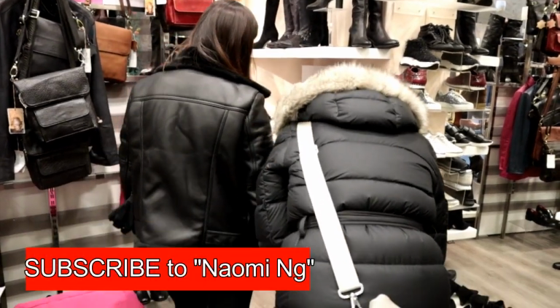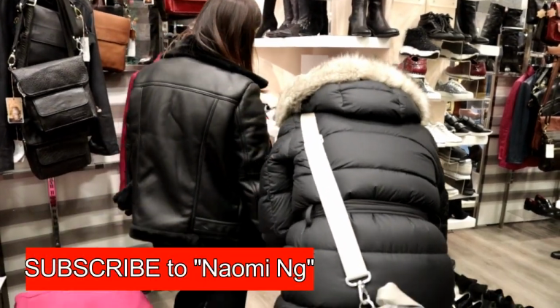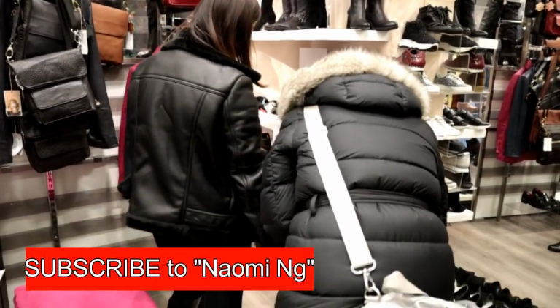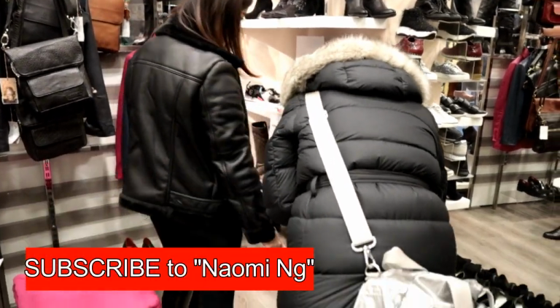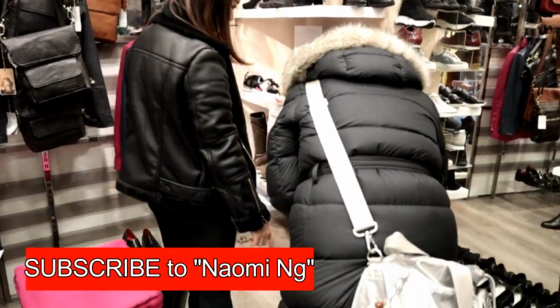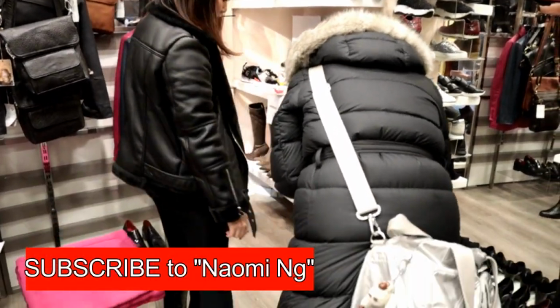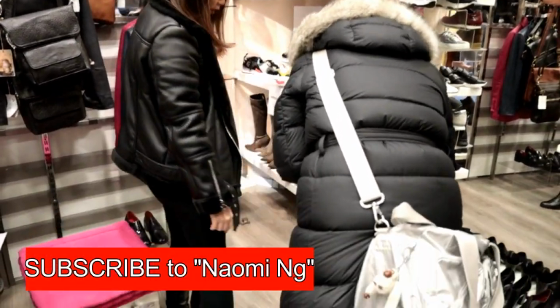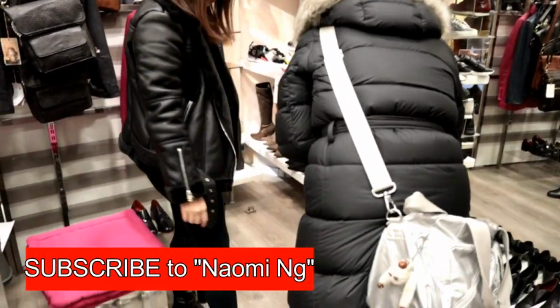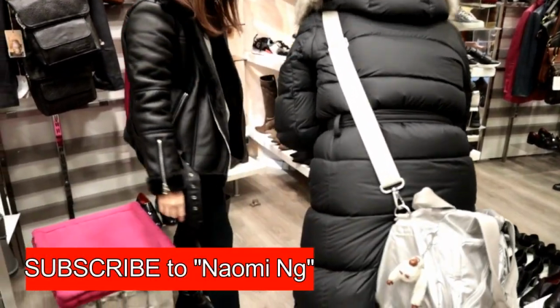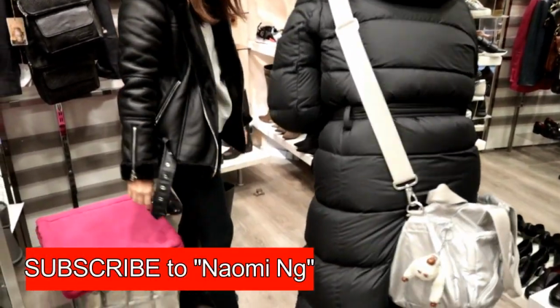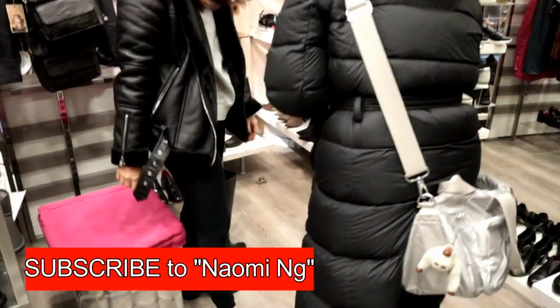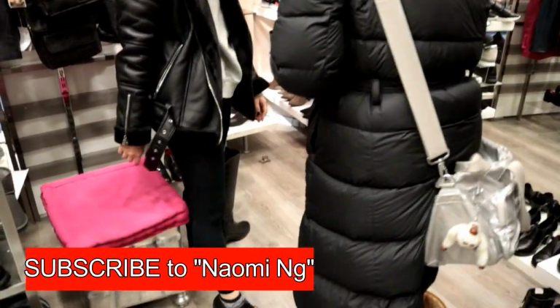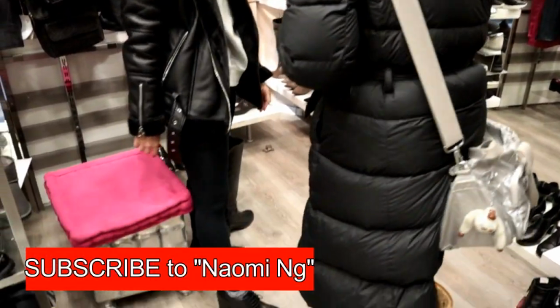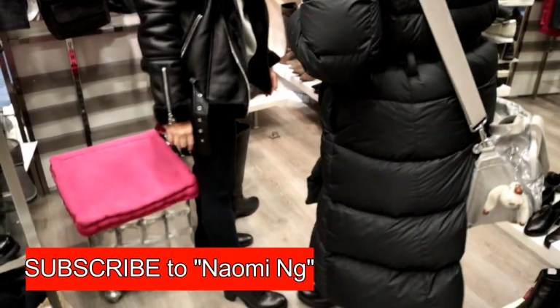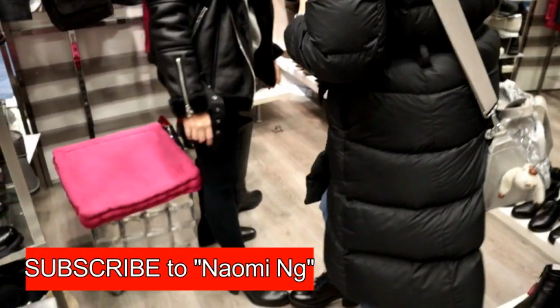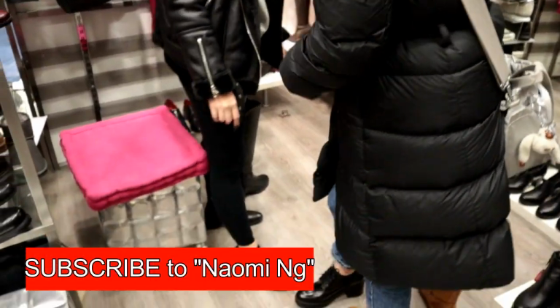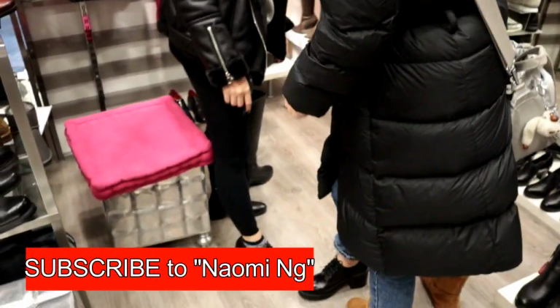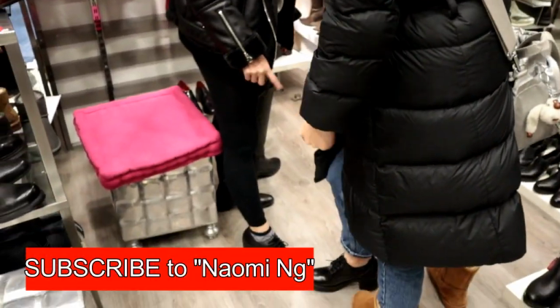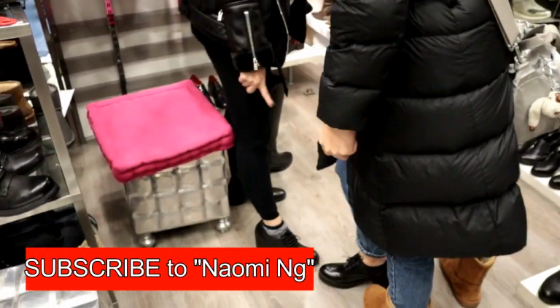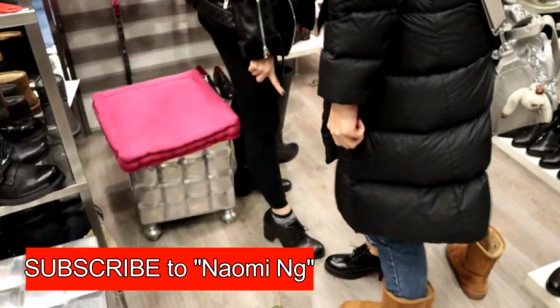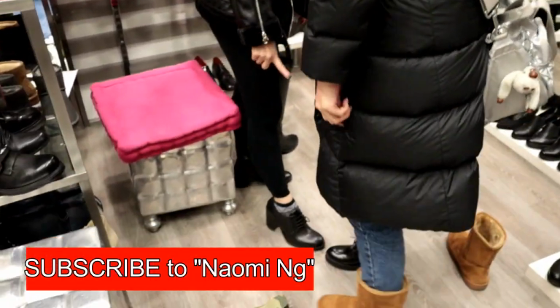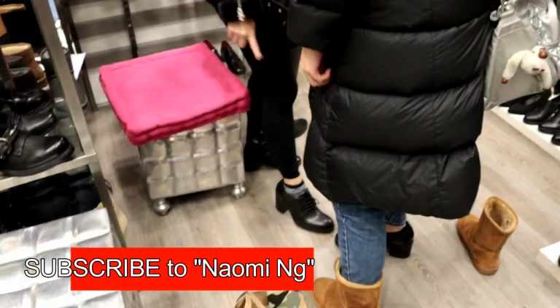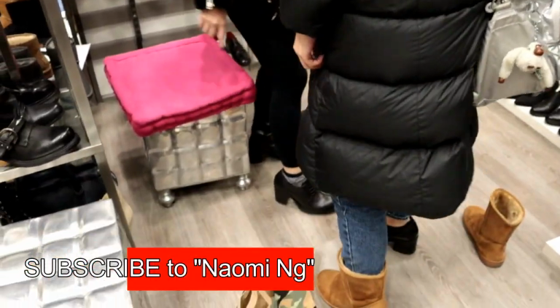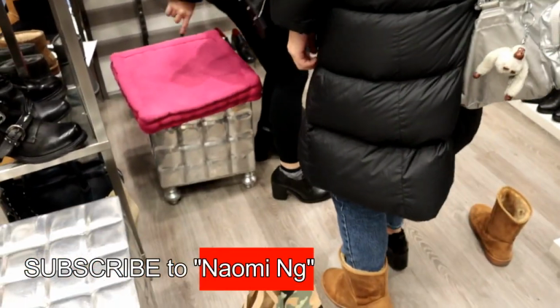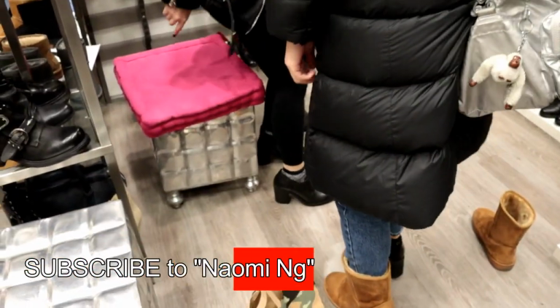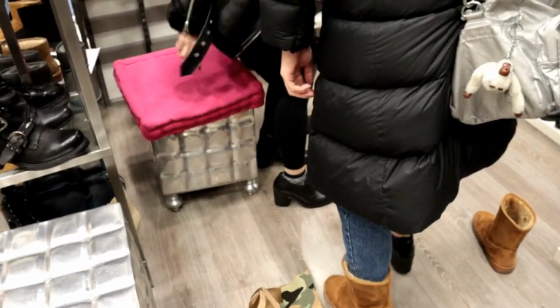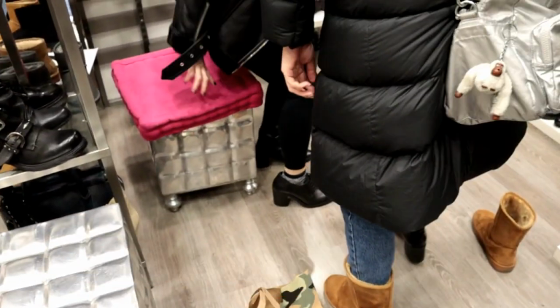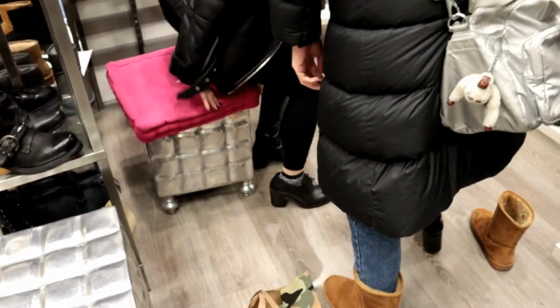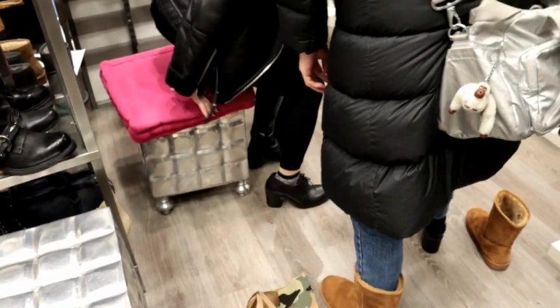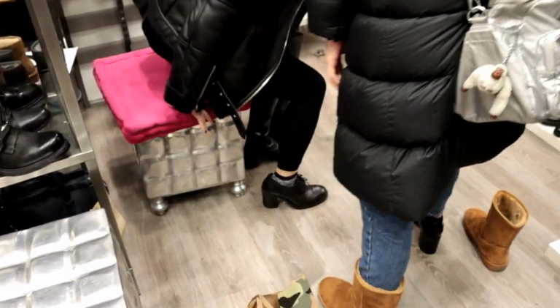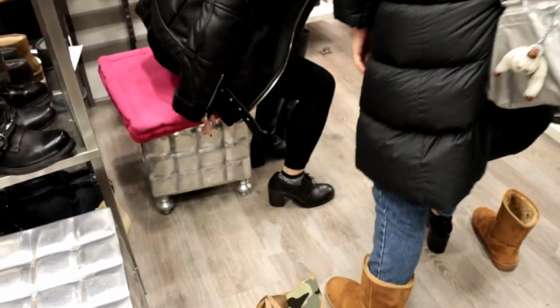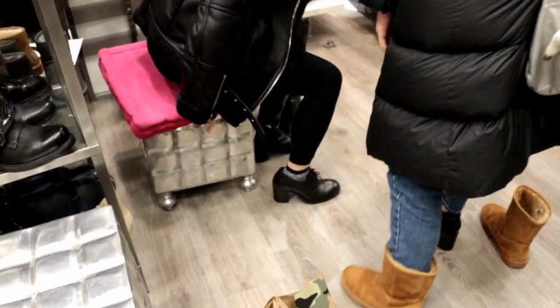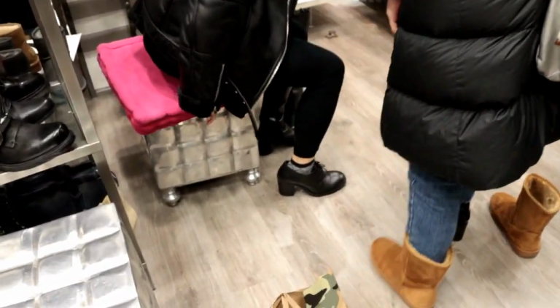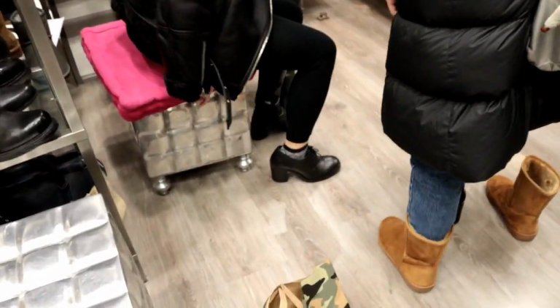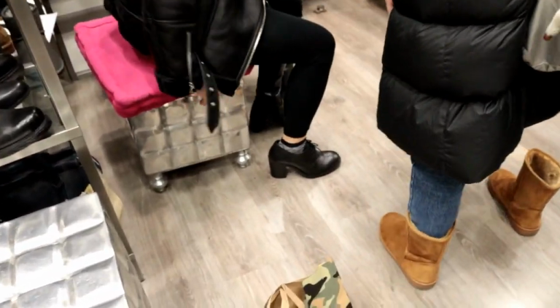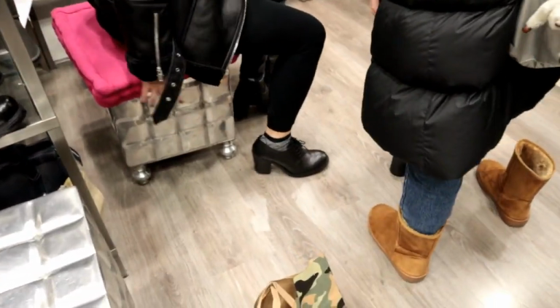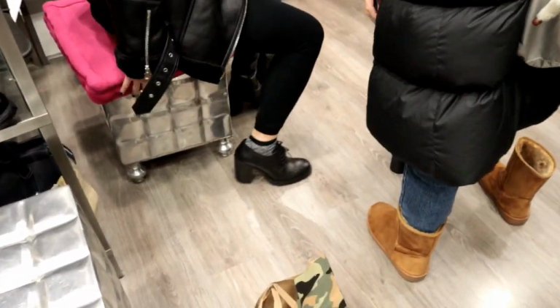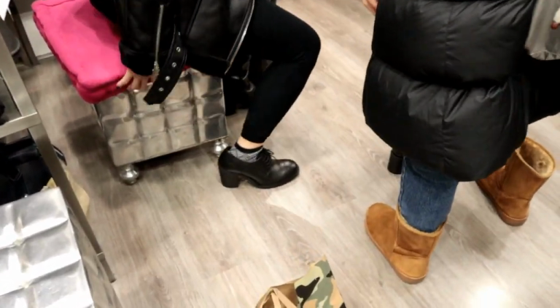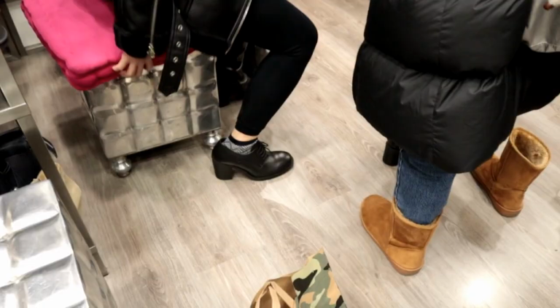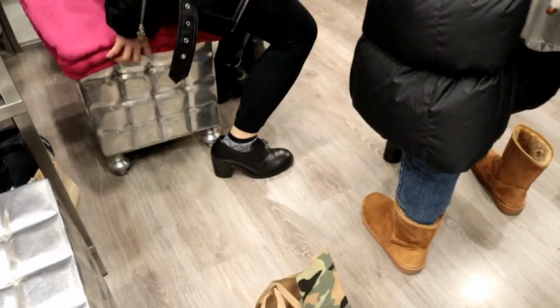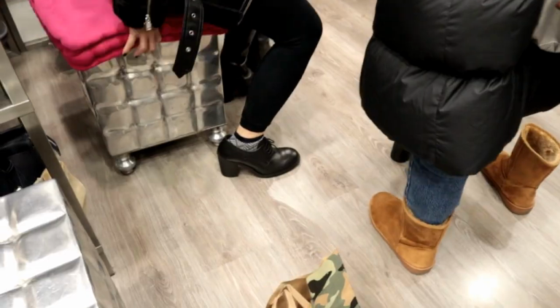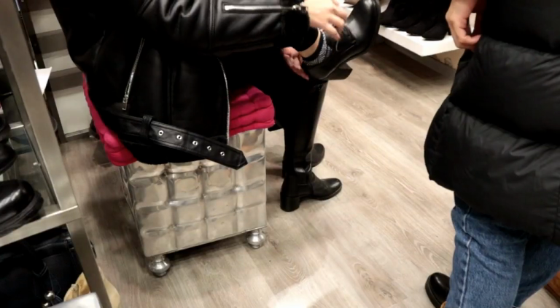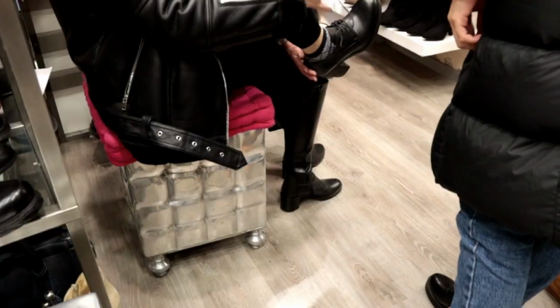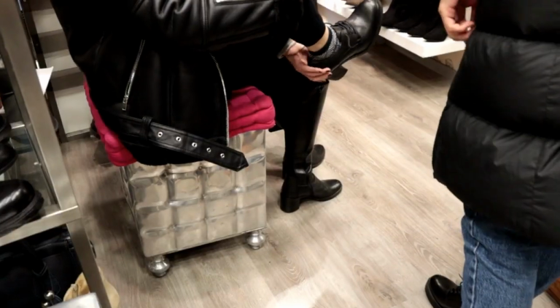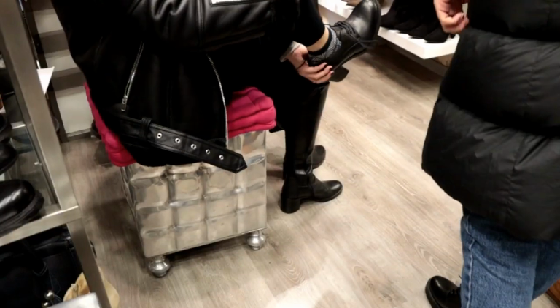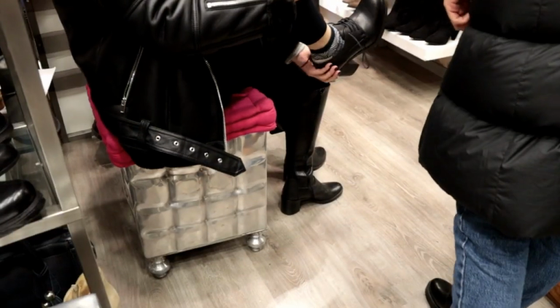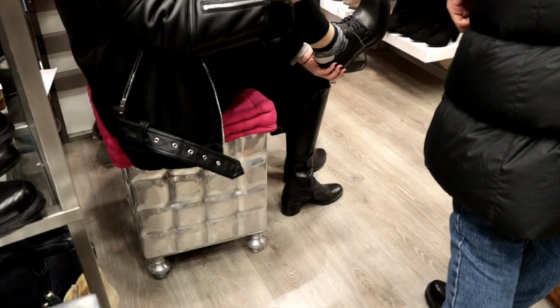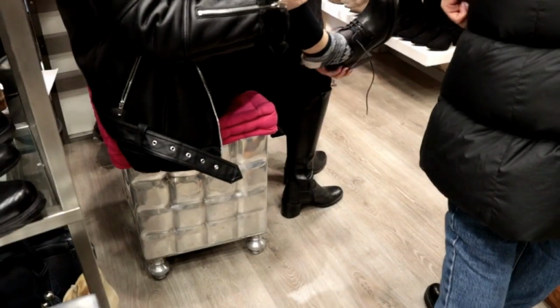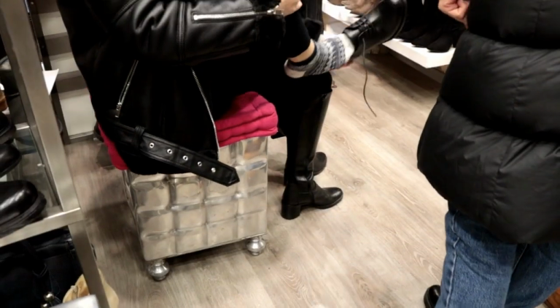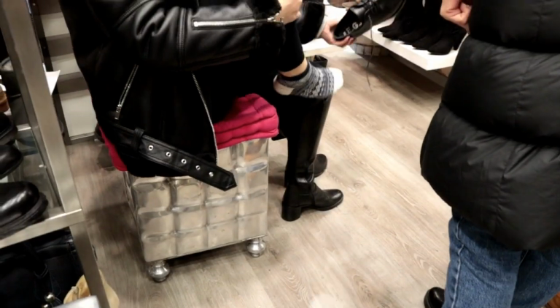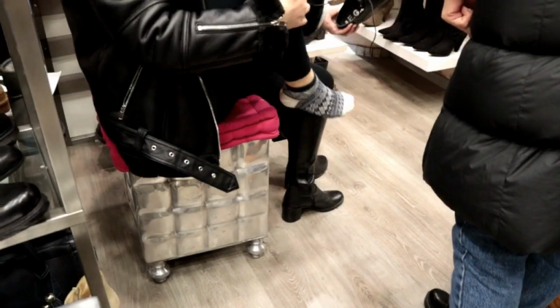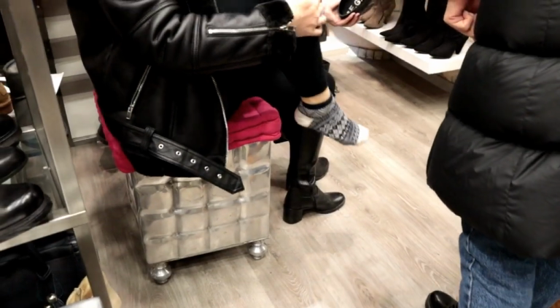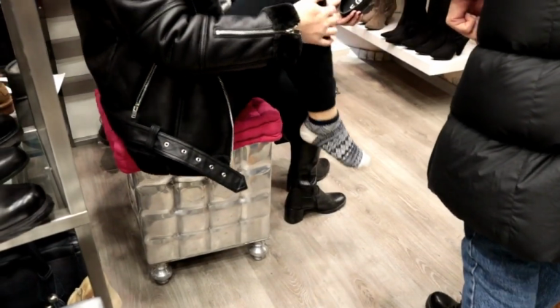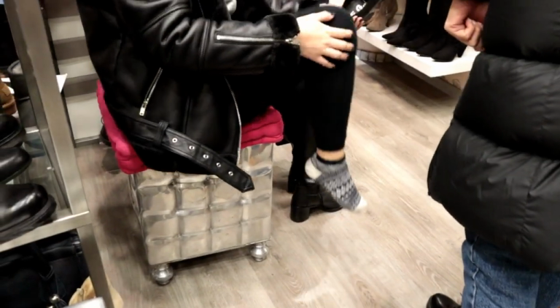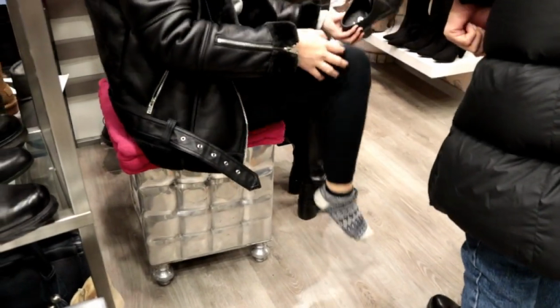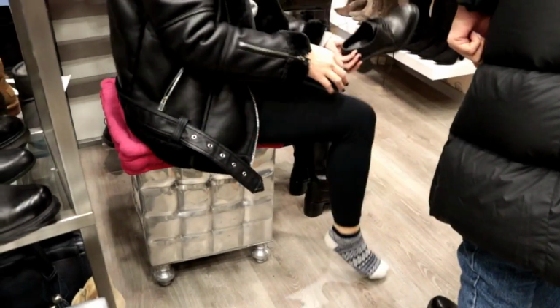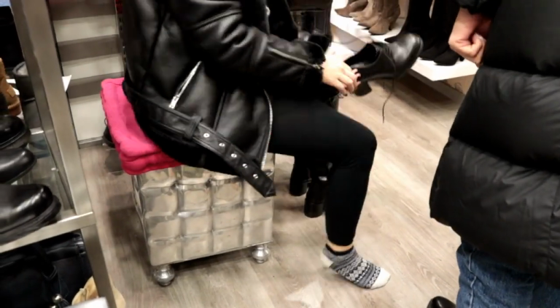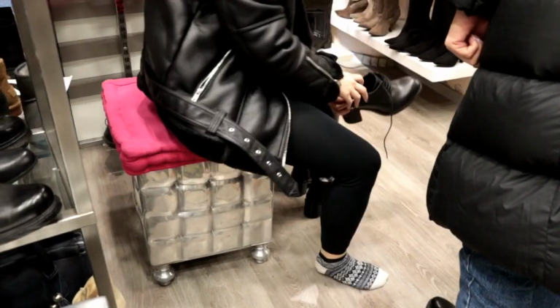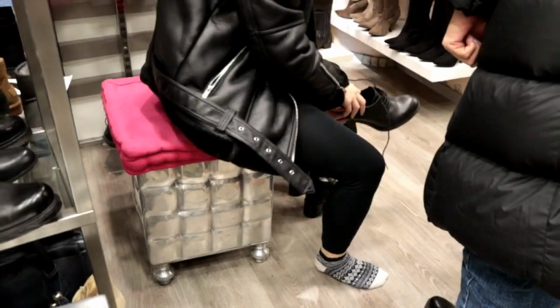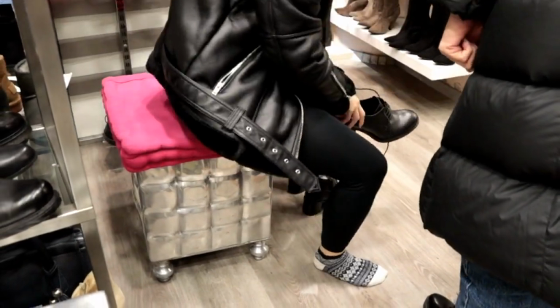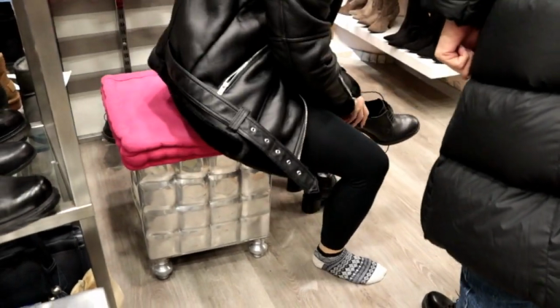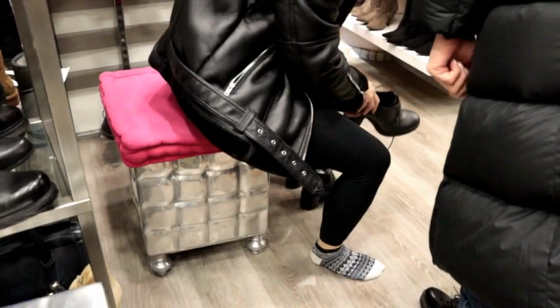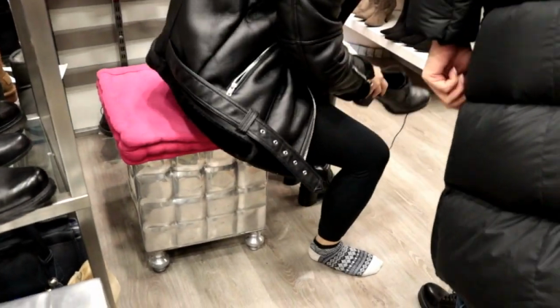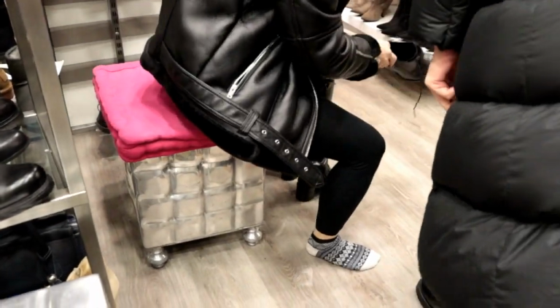Naomi is in leather heaven — when in Italy! If she buys this shoe it will be her second leather shoes from this trip. Naomi, is it comfortable? Yes, very comfortable.